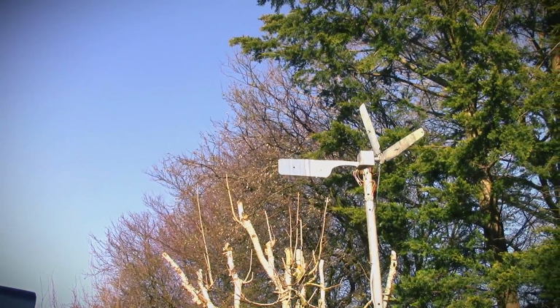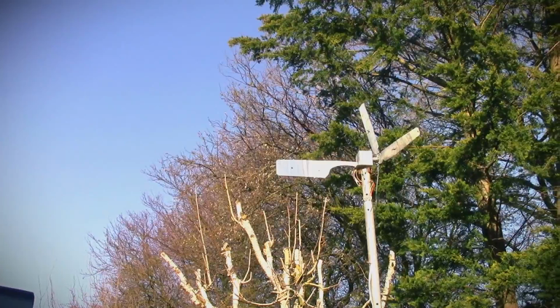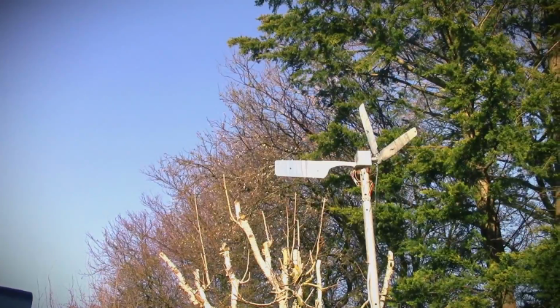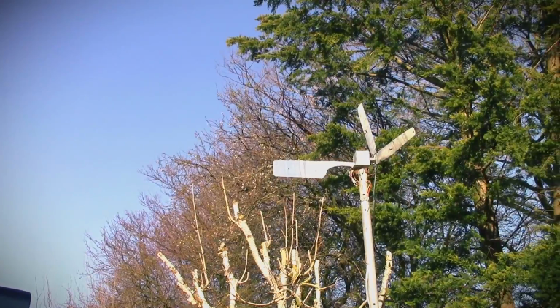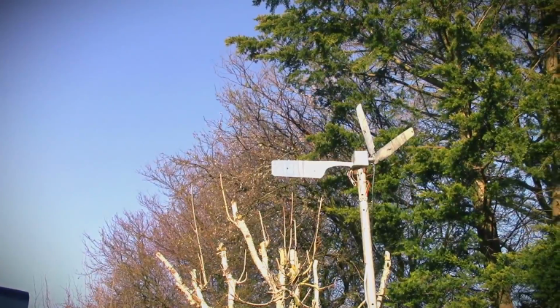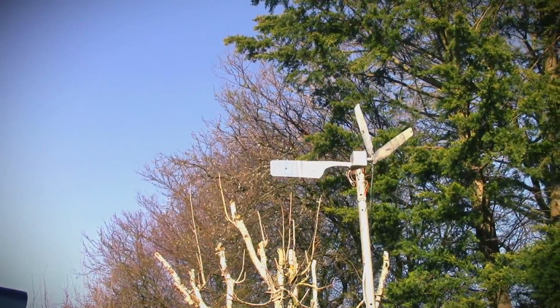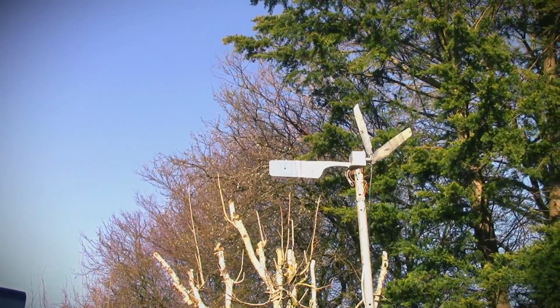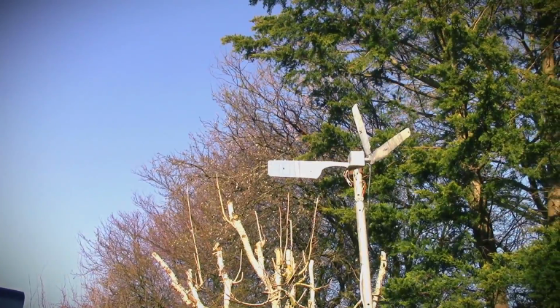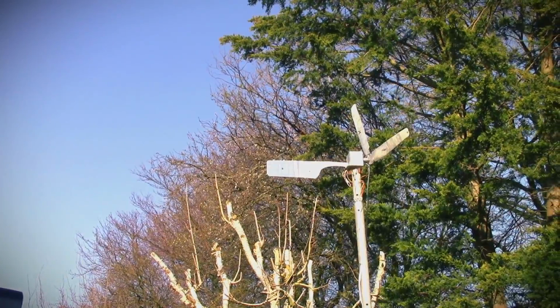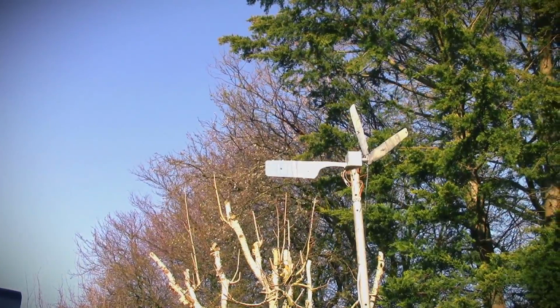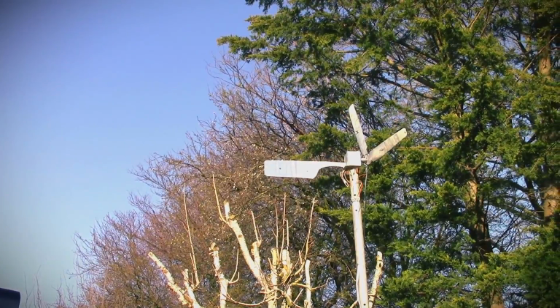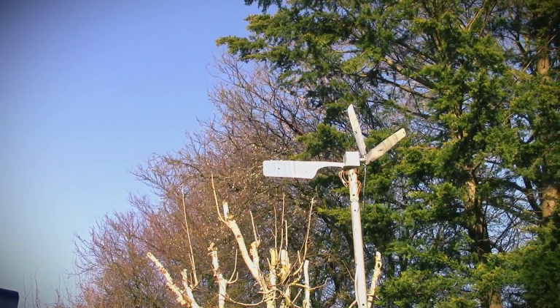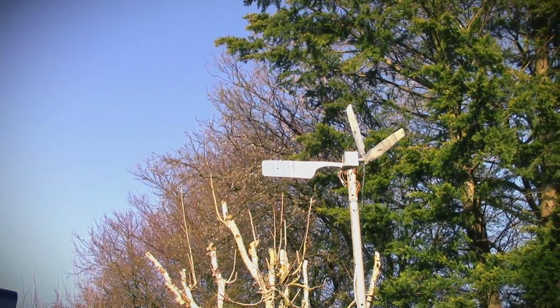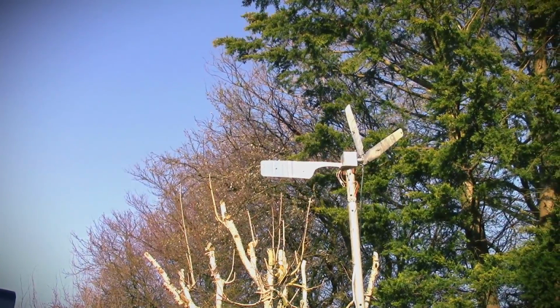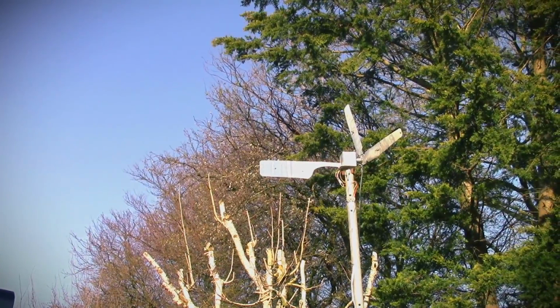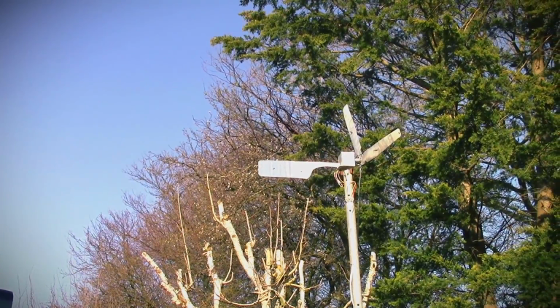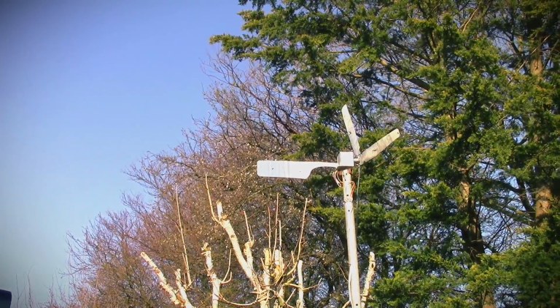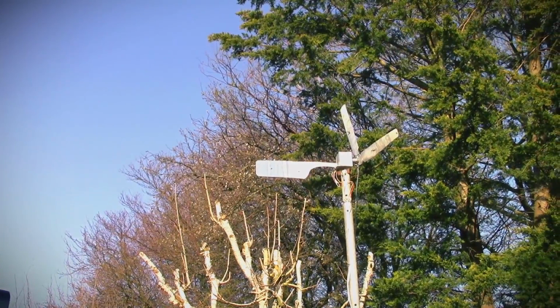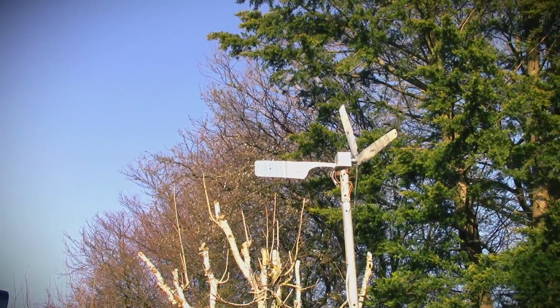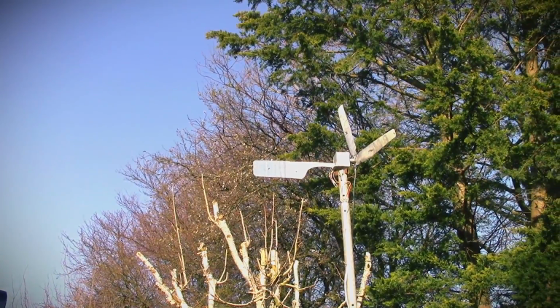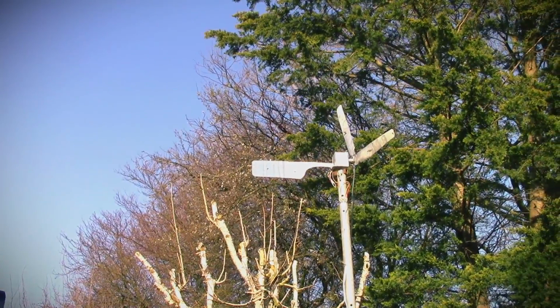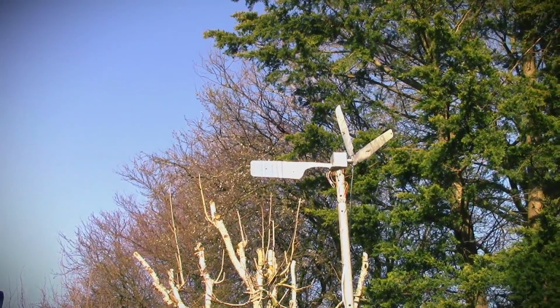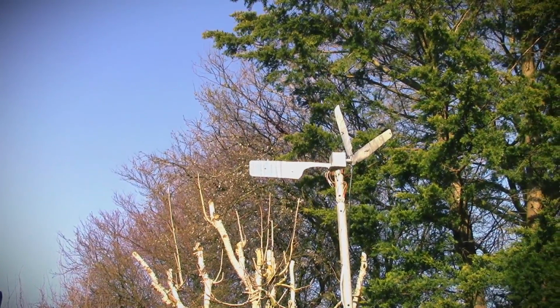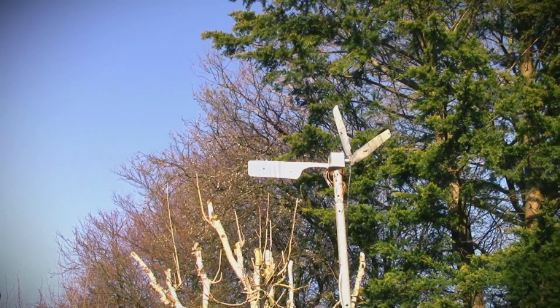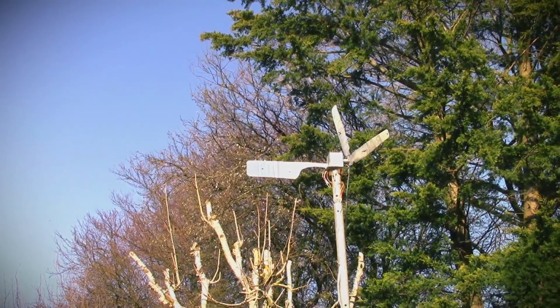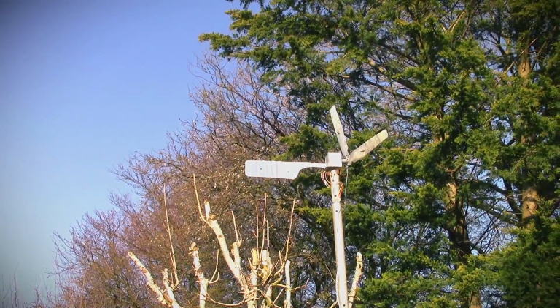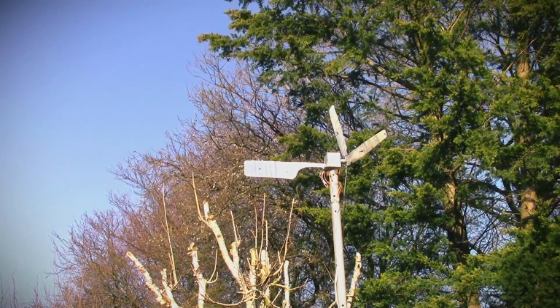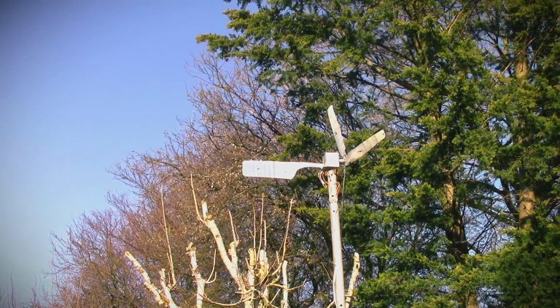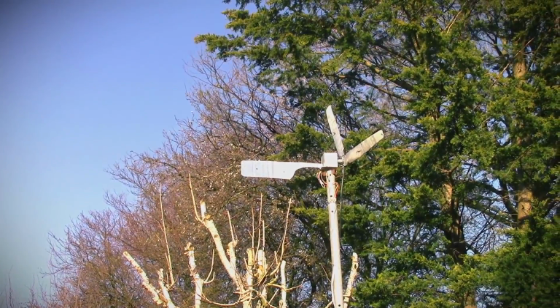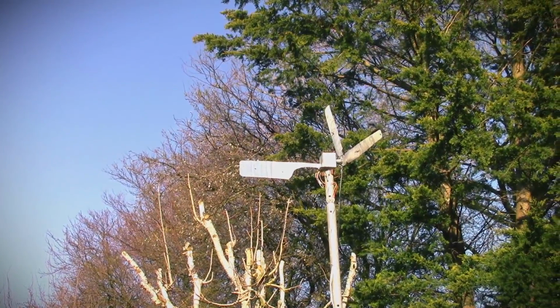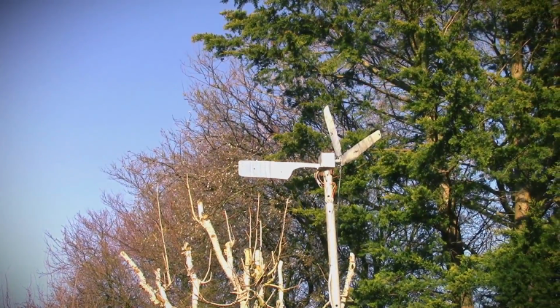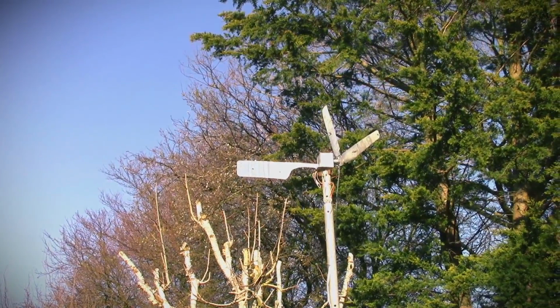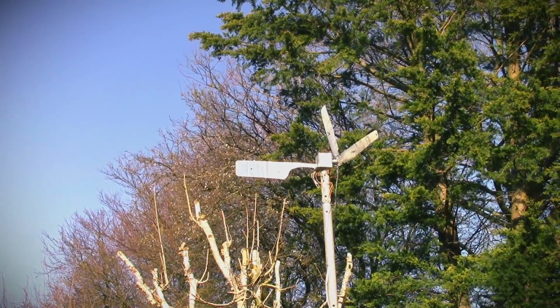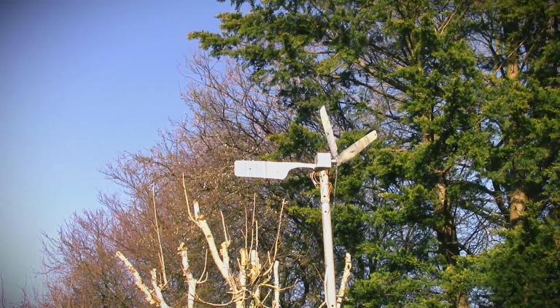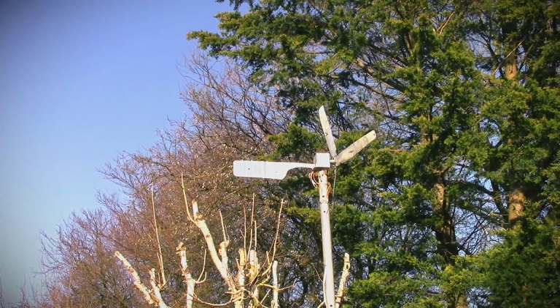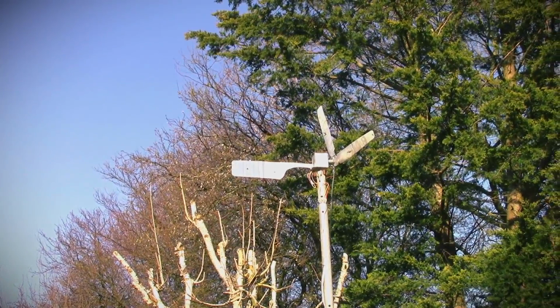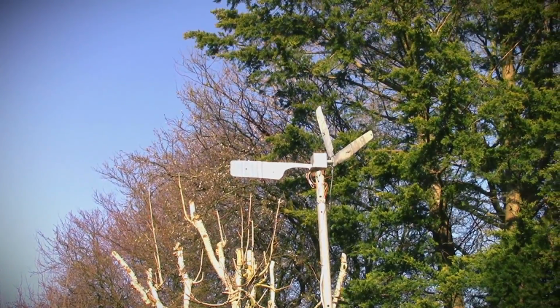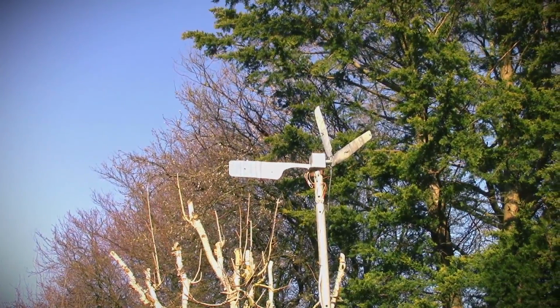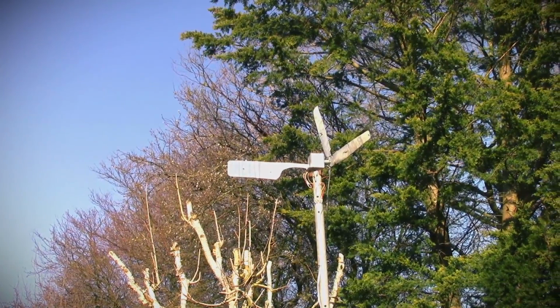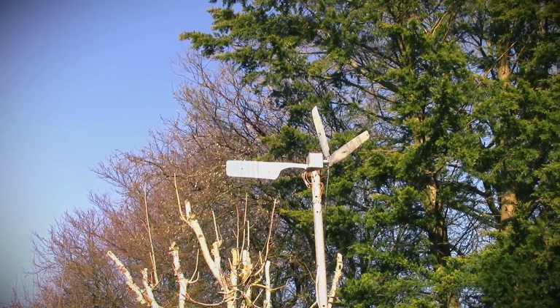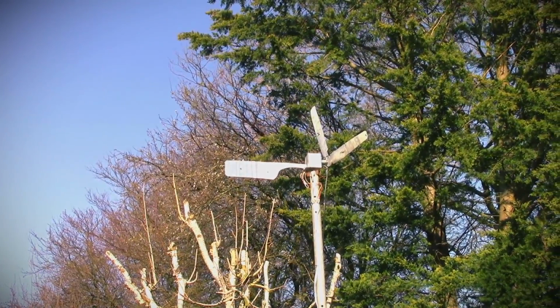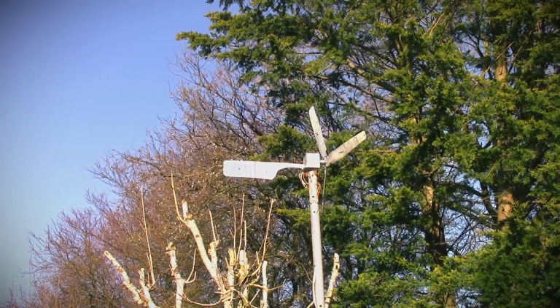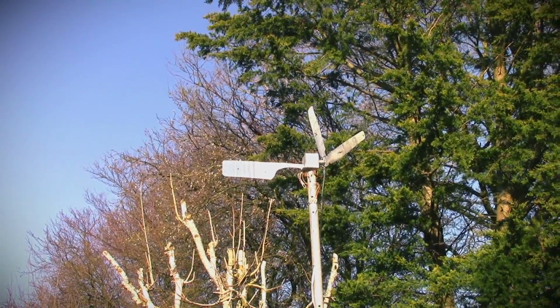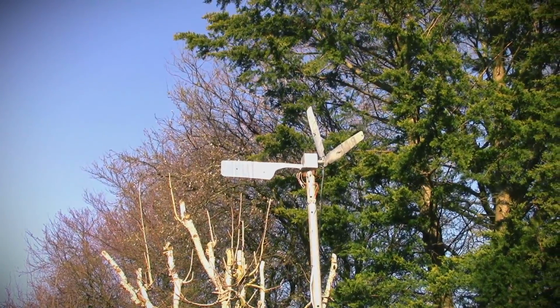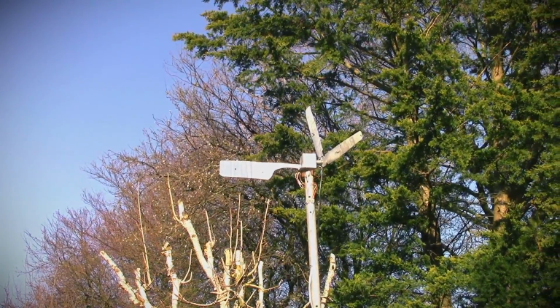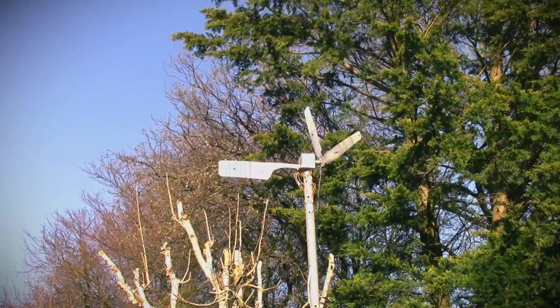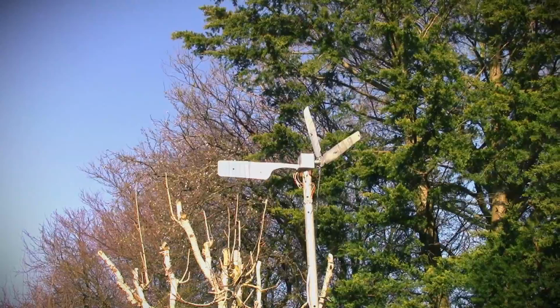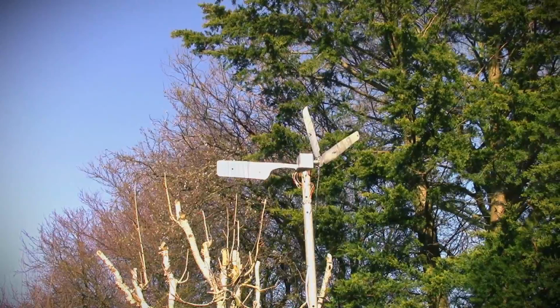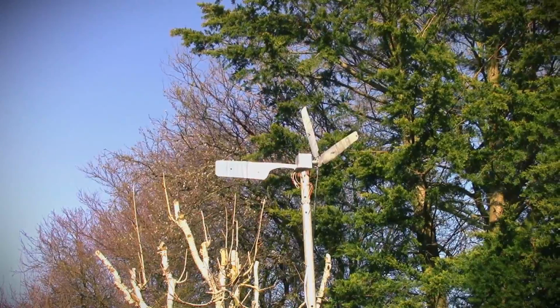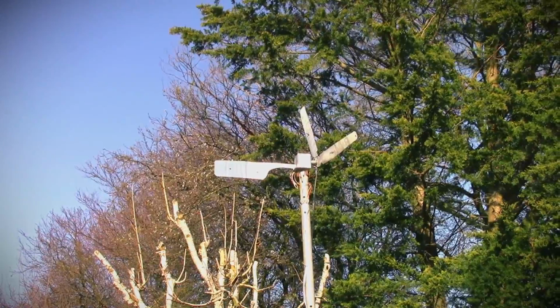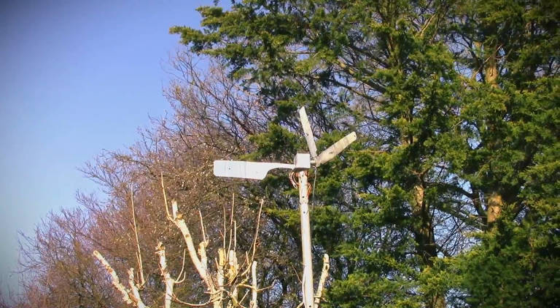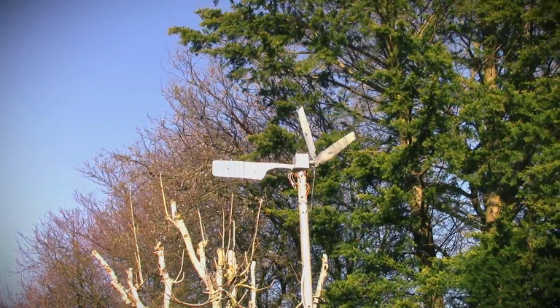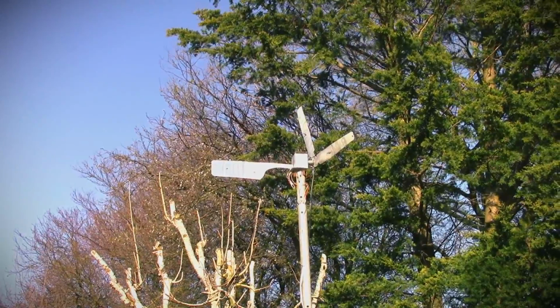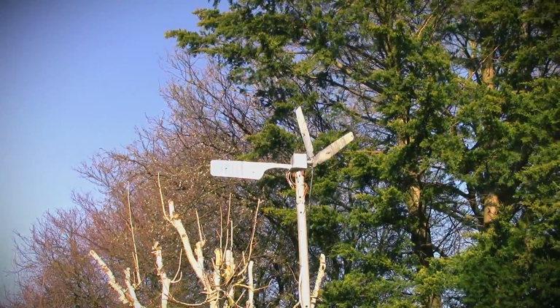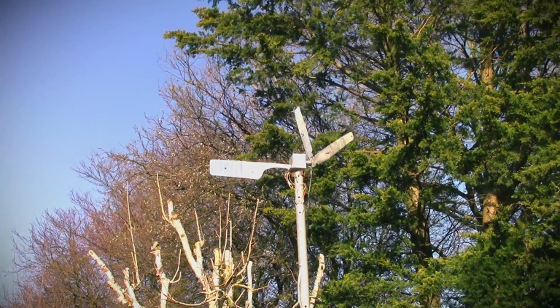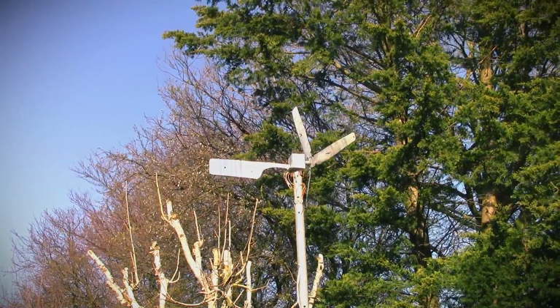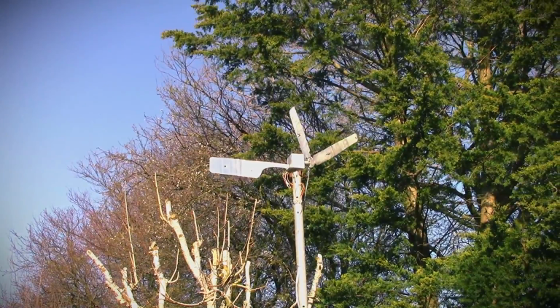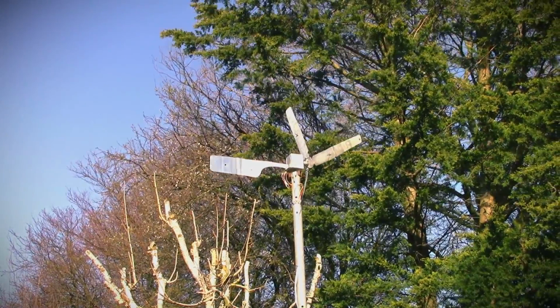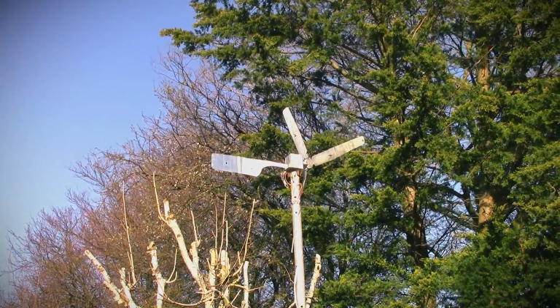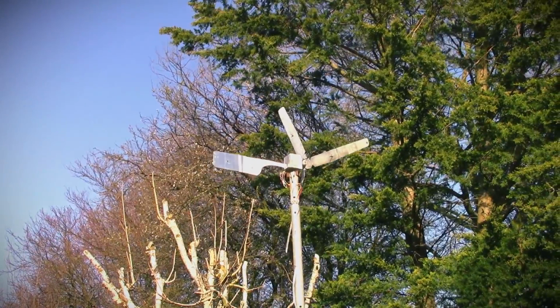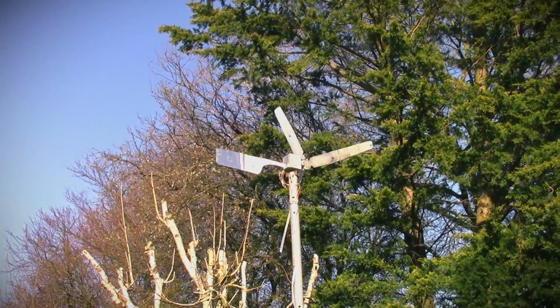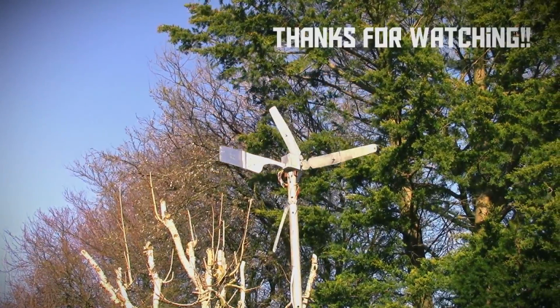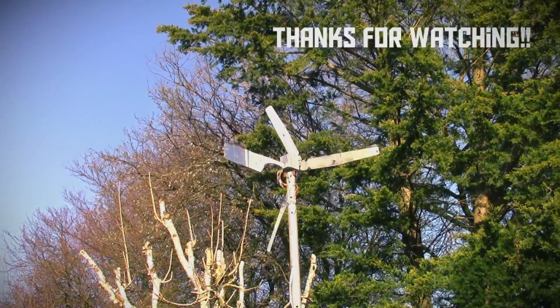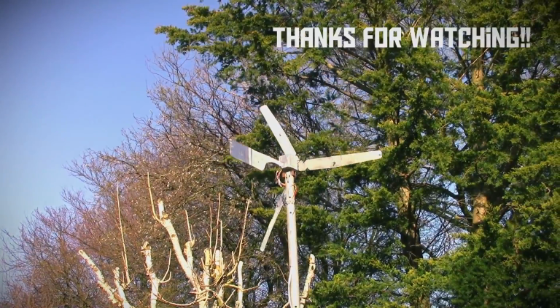Anyway, that's my DIY wind turbine. I hope you've enjoyed this video and, of course, thank you for watching.